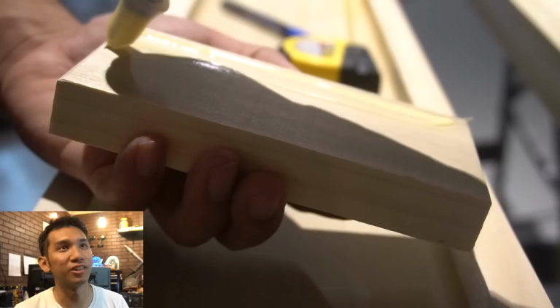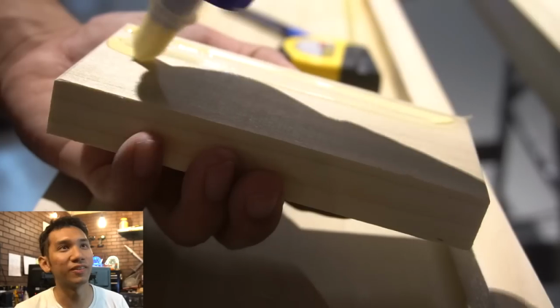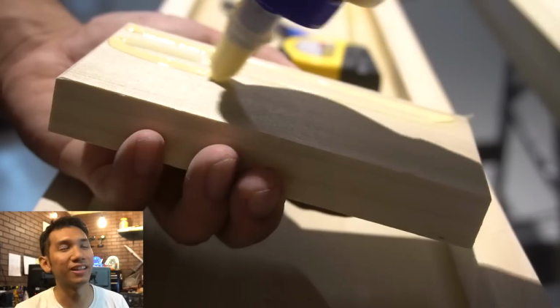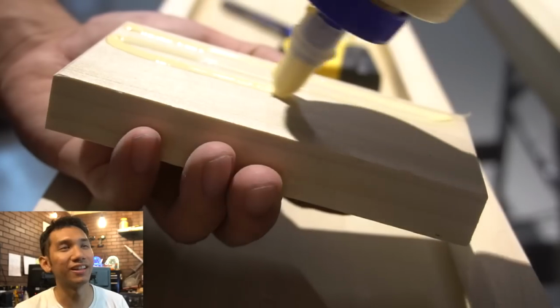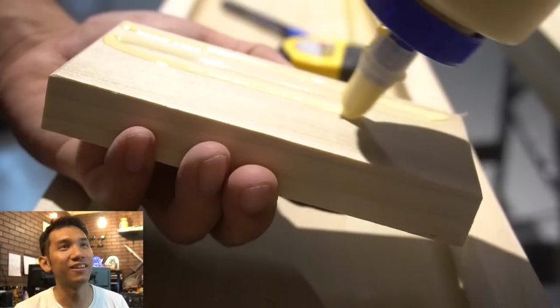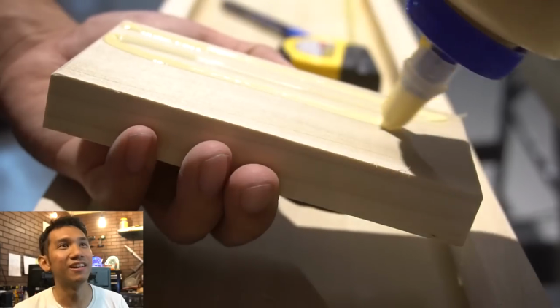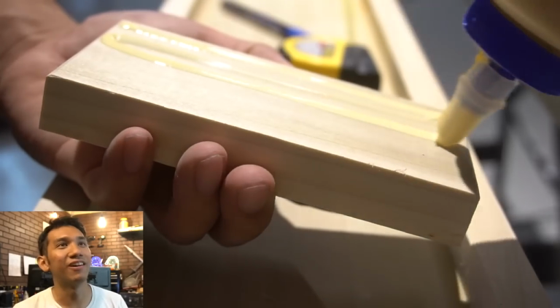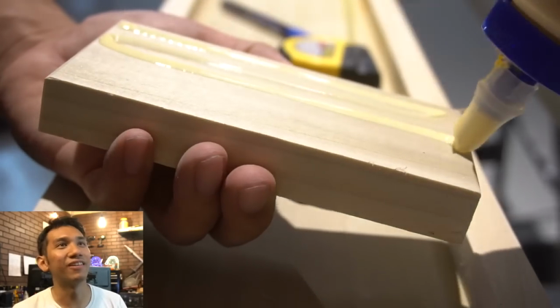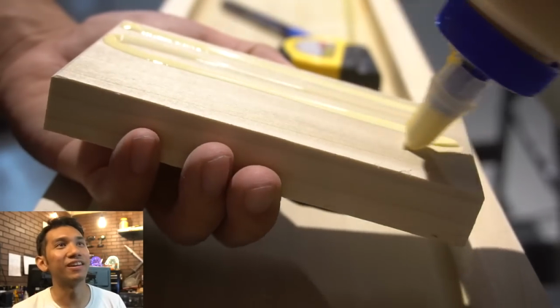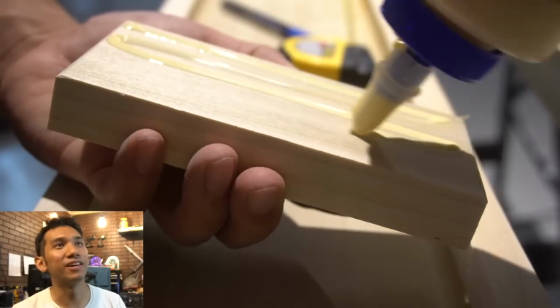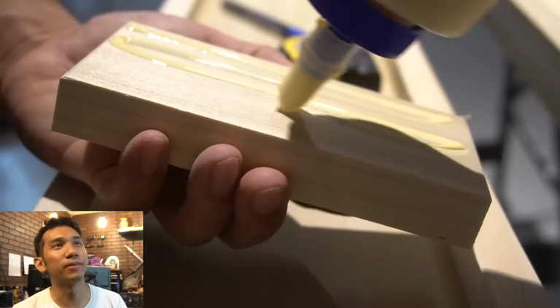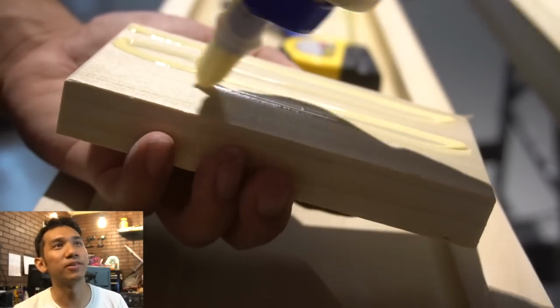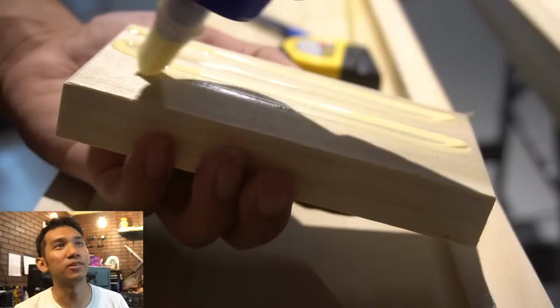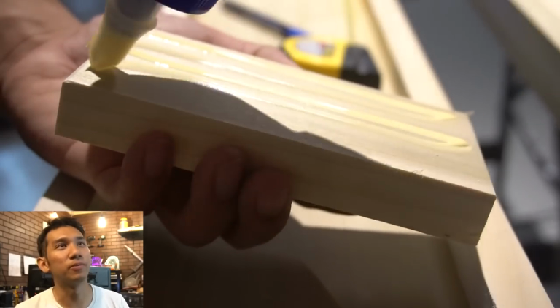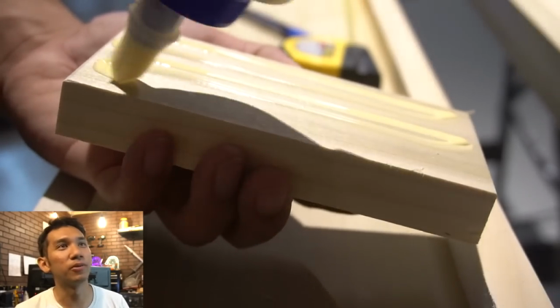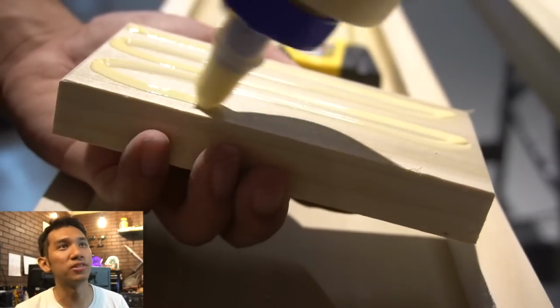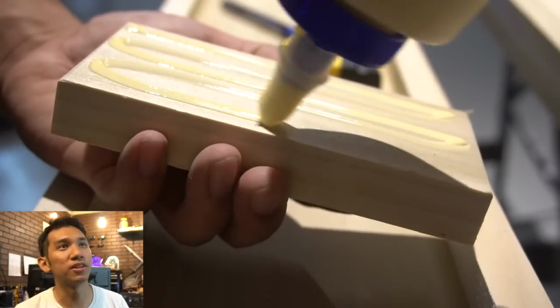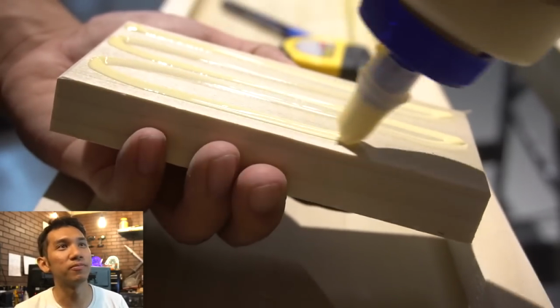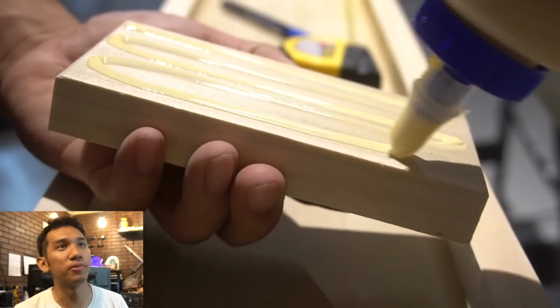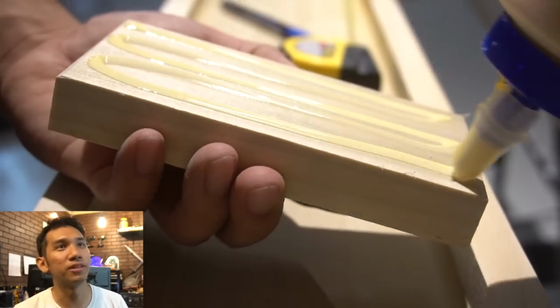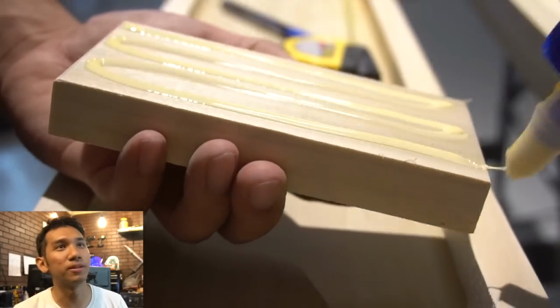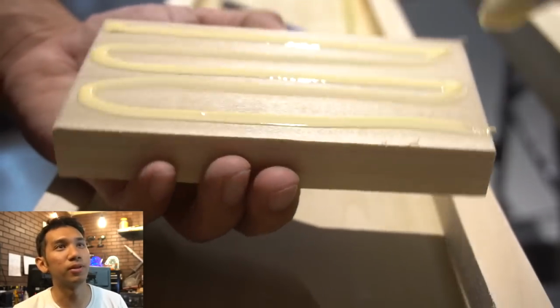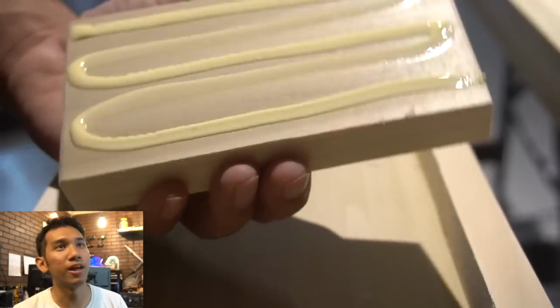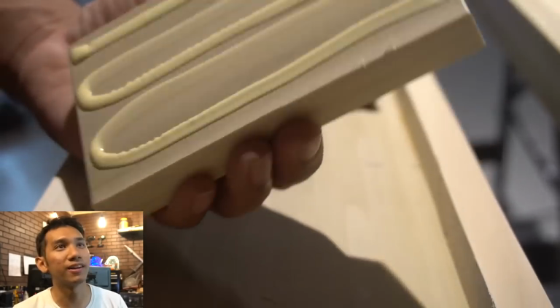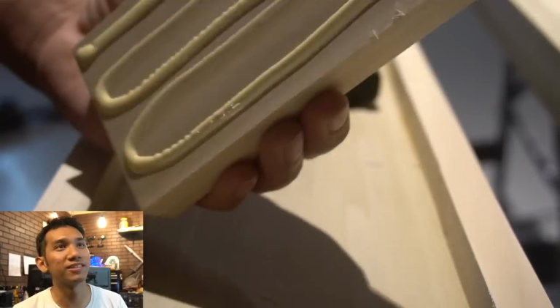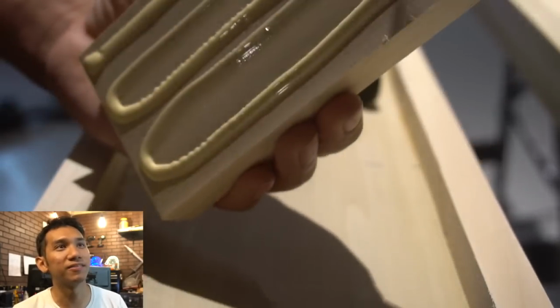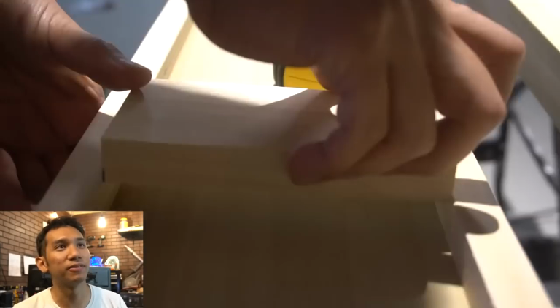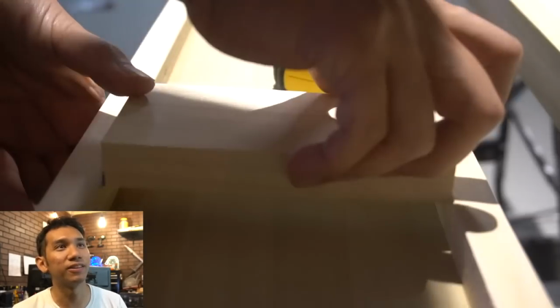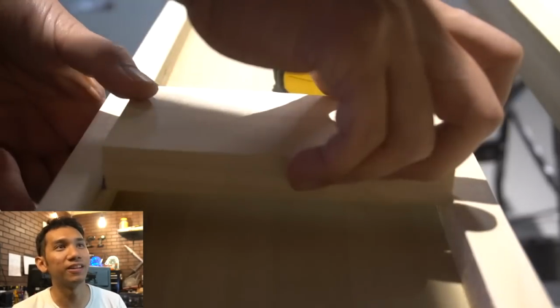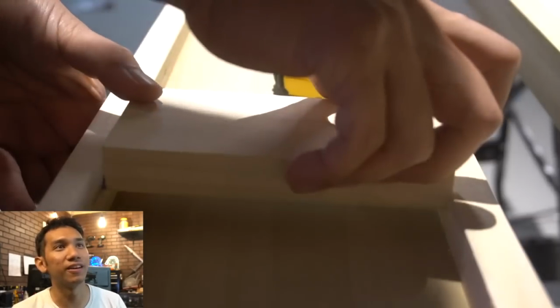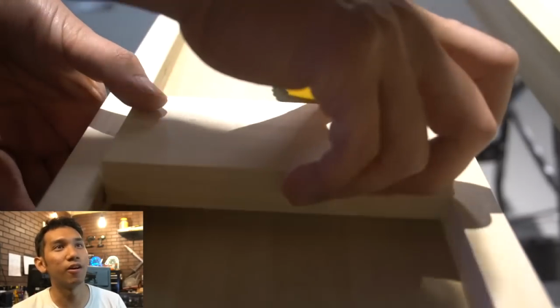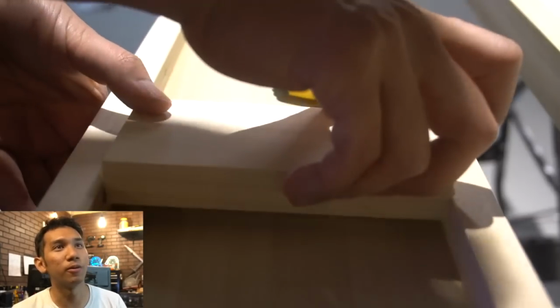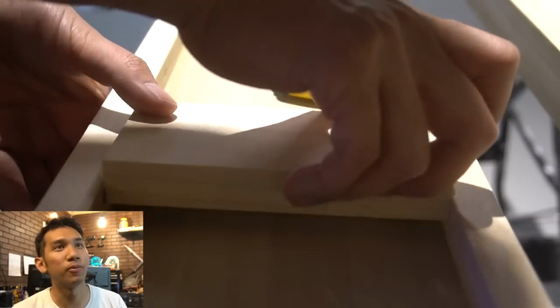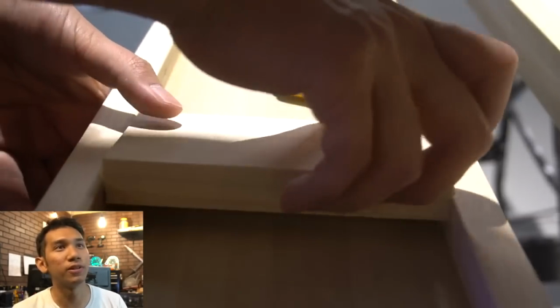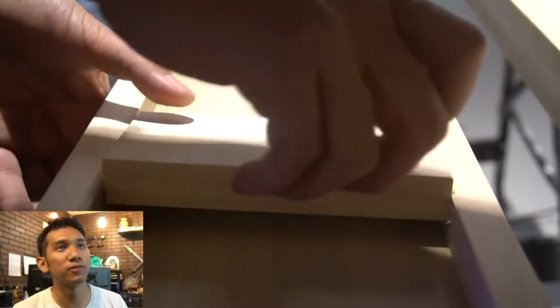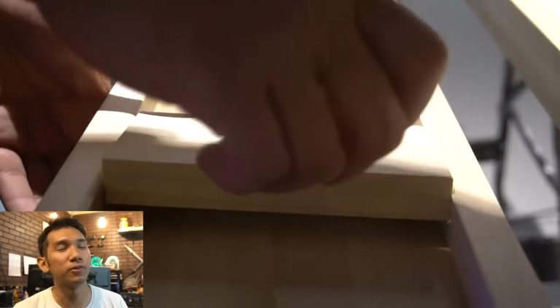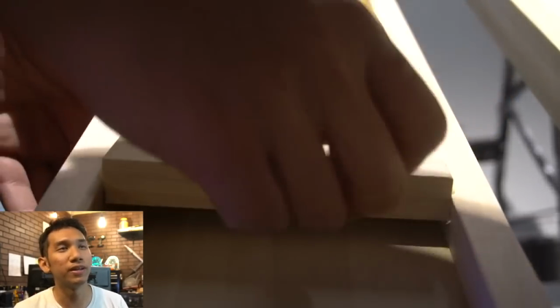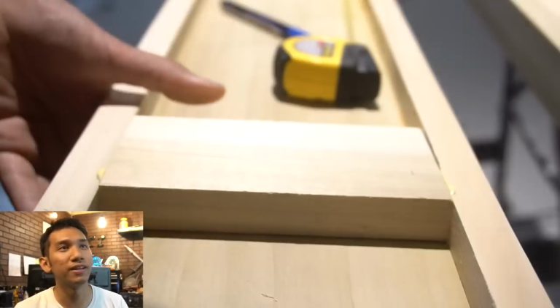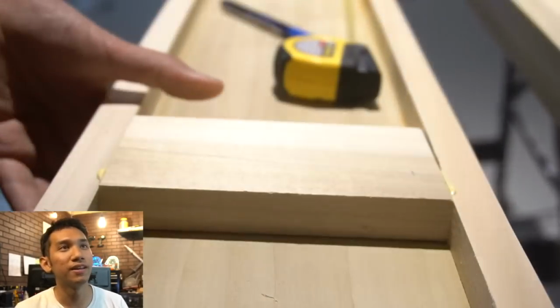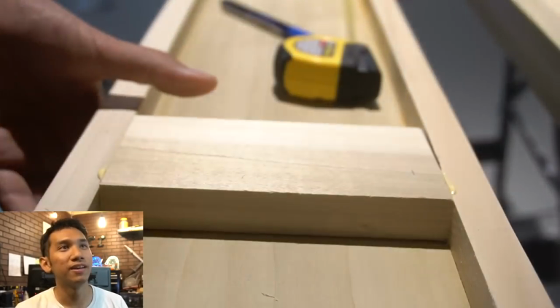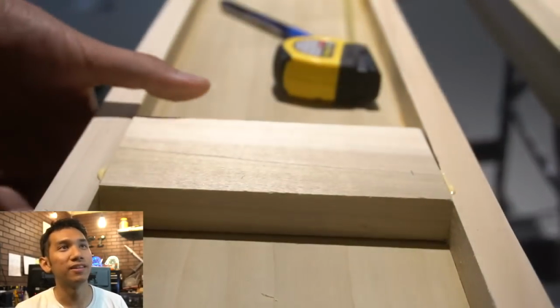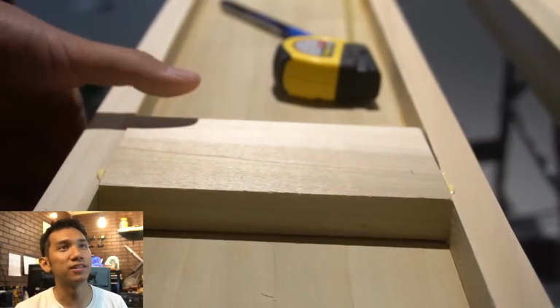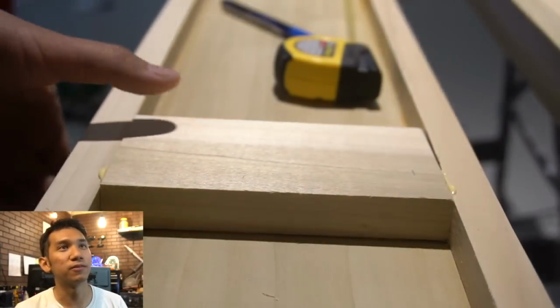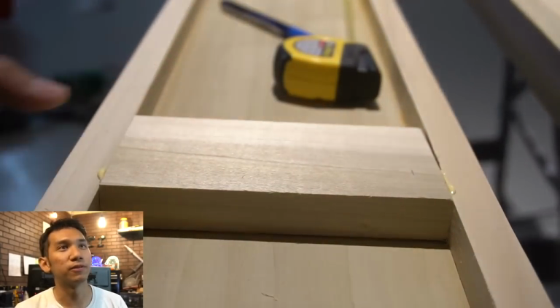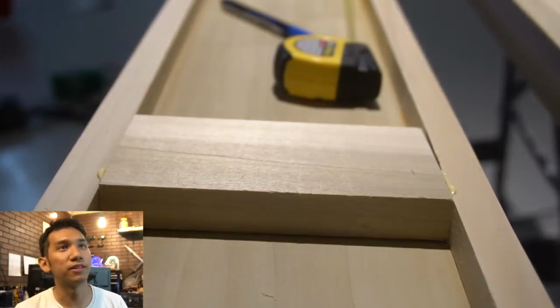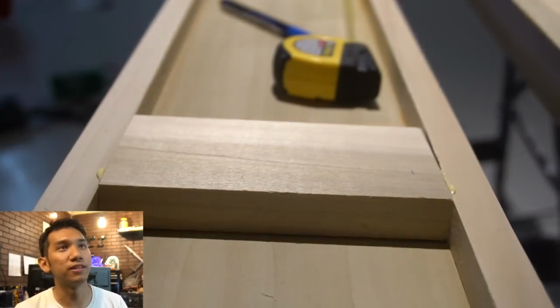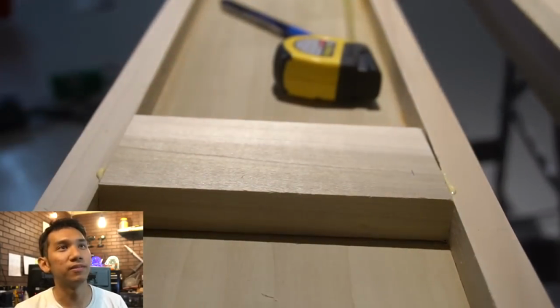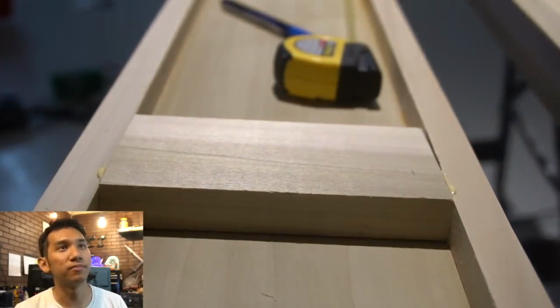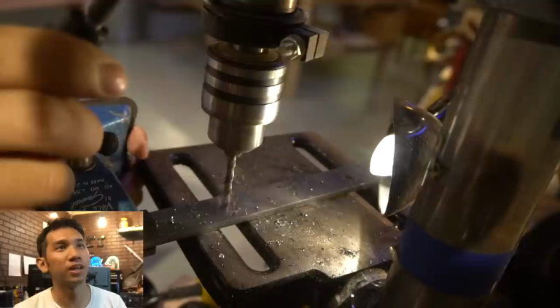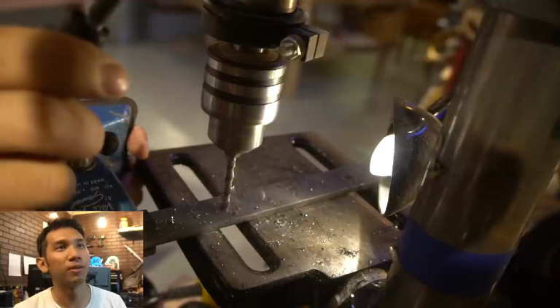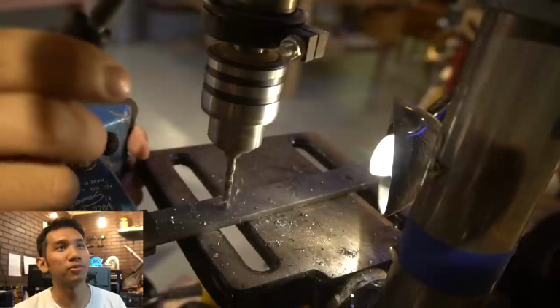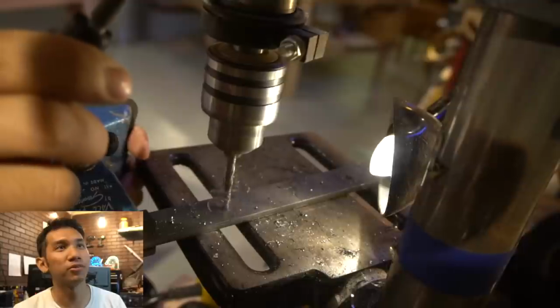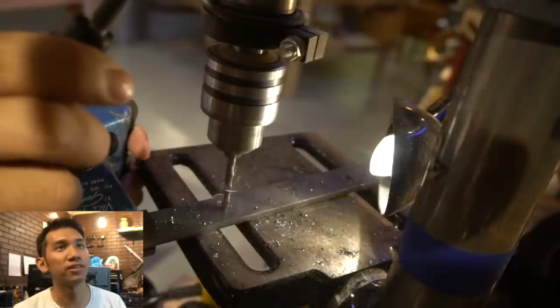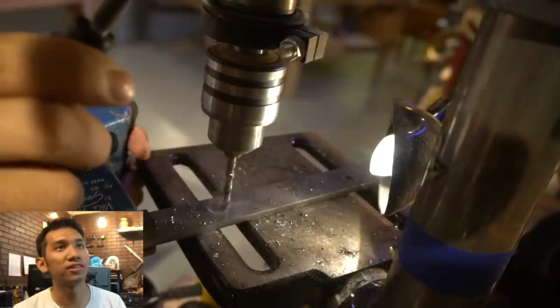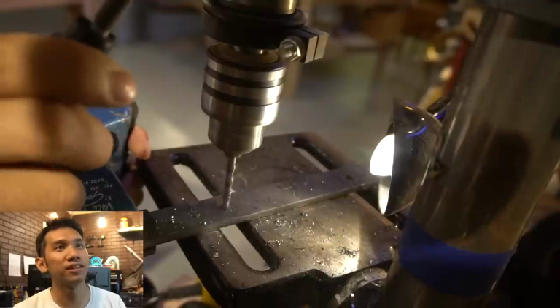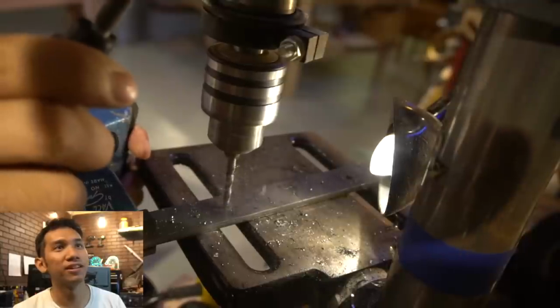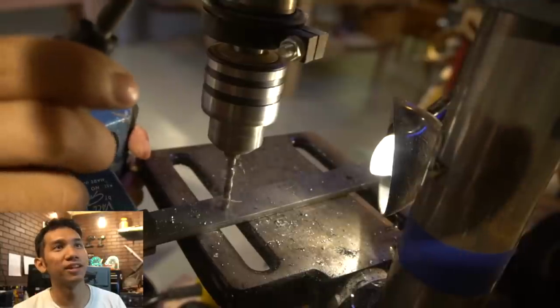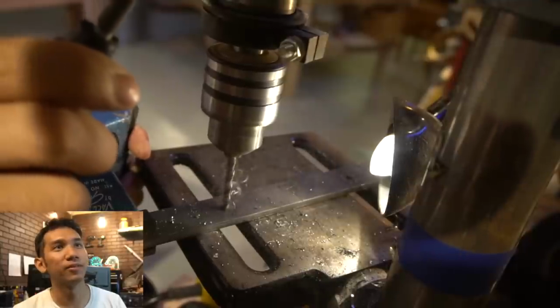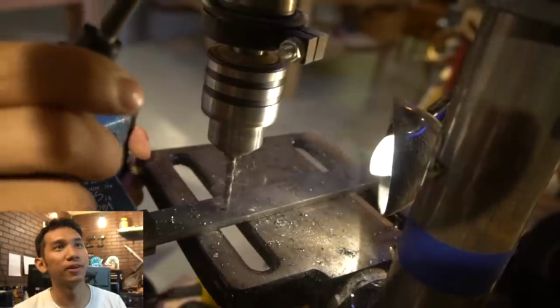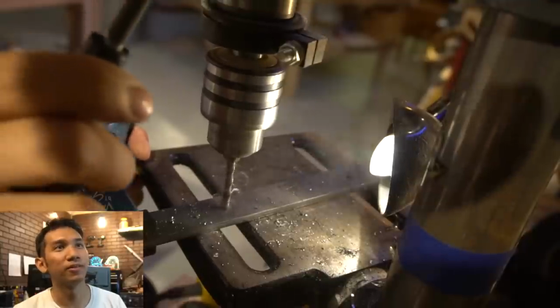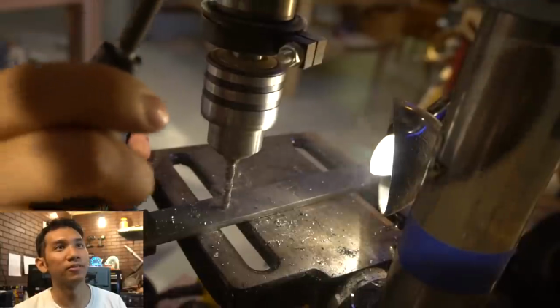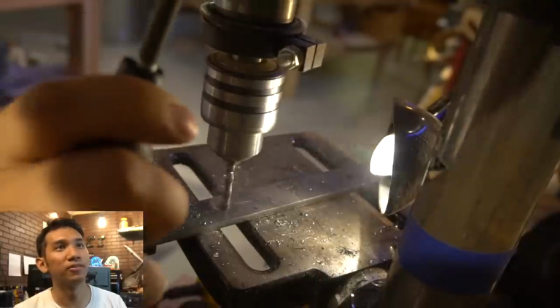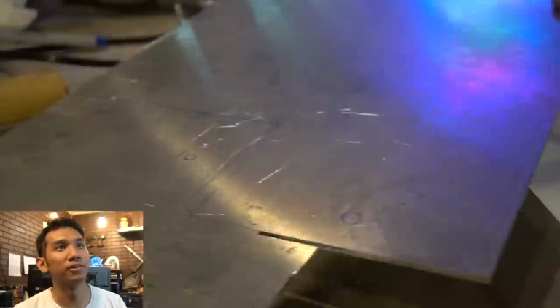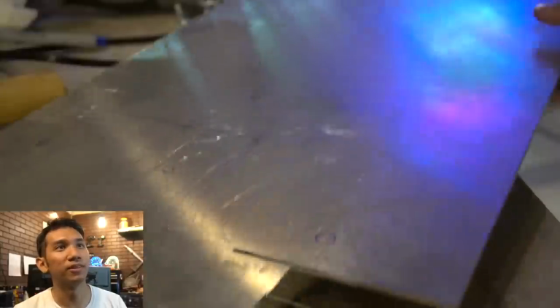Here we are doing more stuff - putting the blocks in for the hard points for the wing. This is for the cable struts. Here we are drilling.